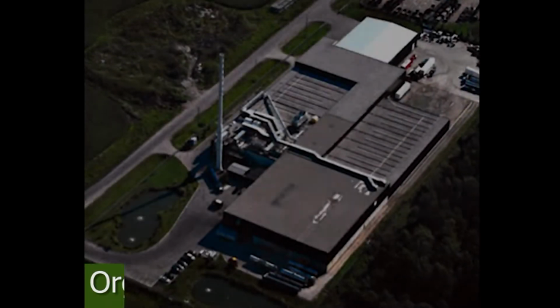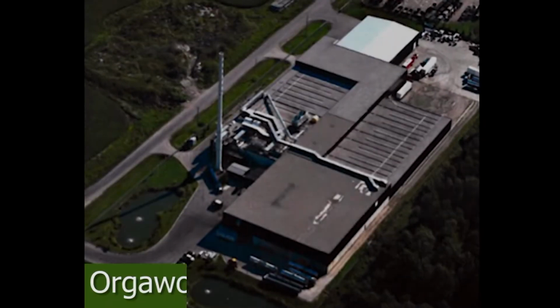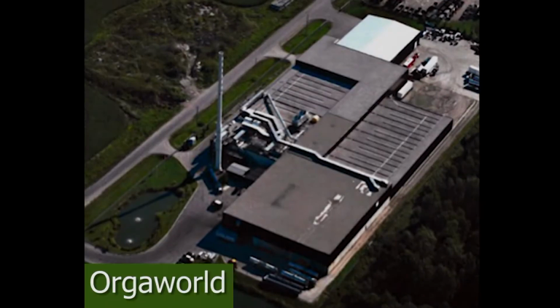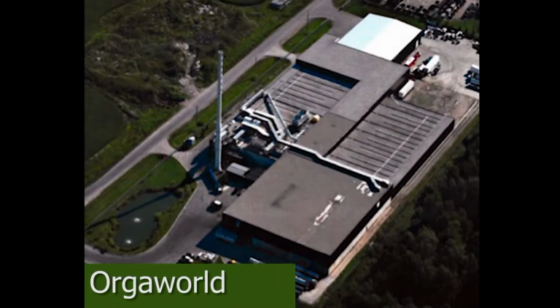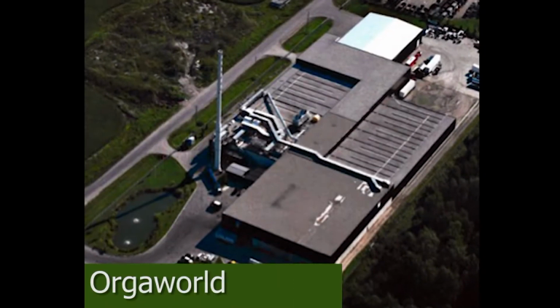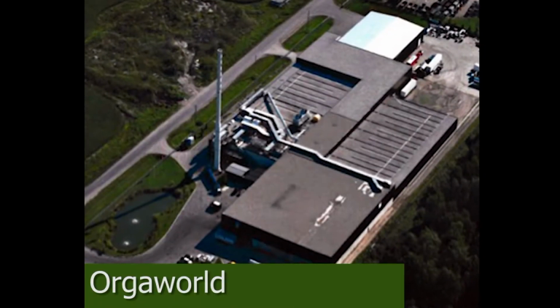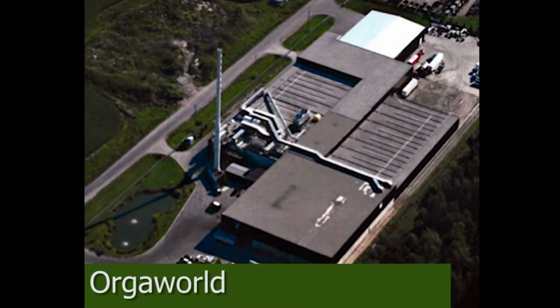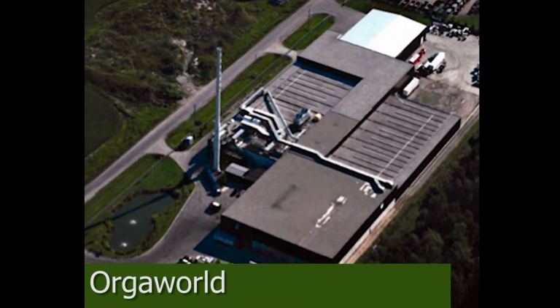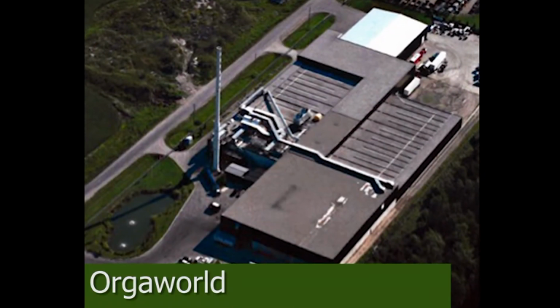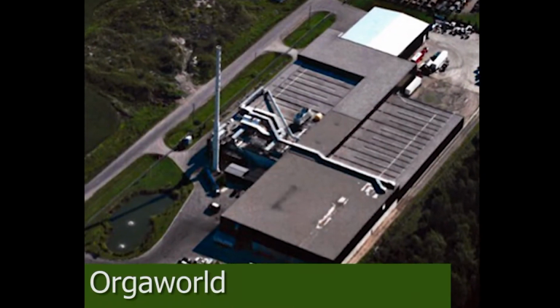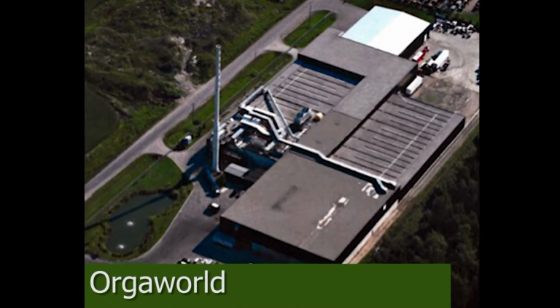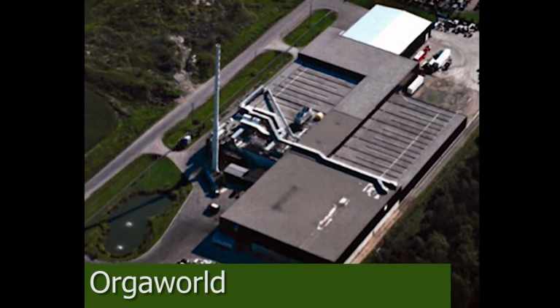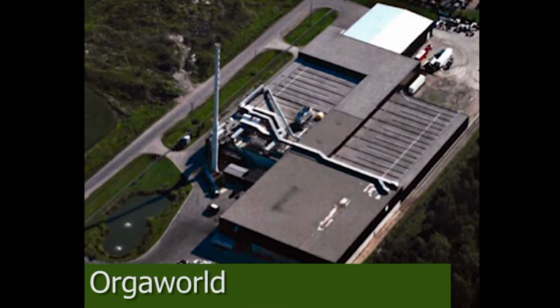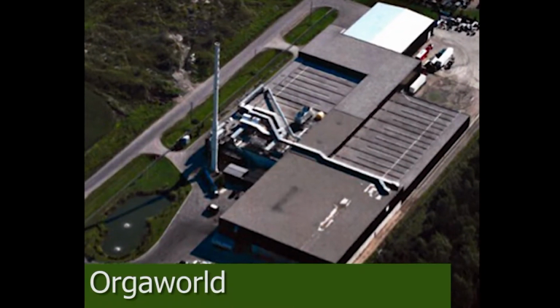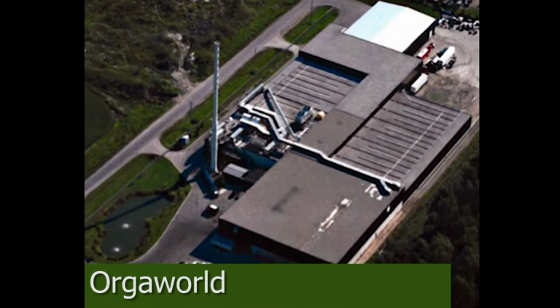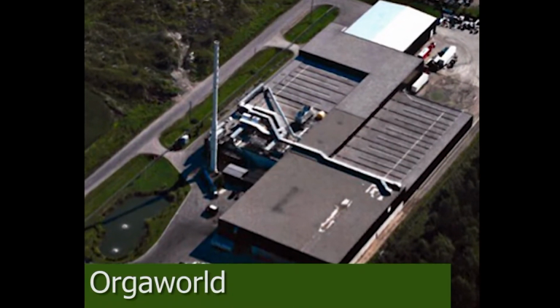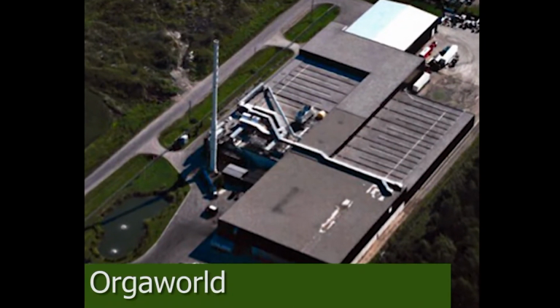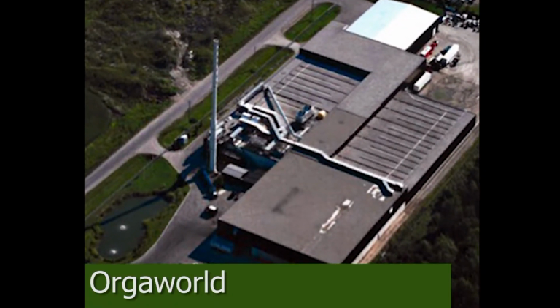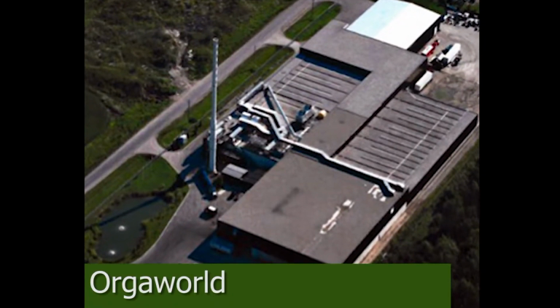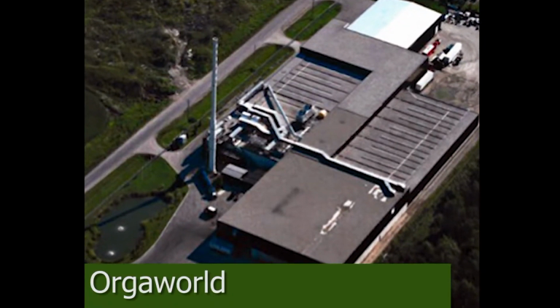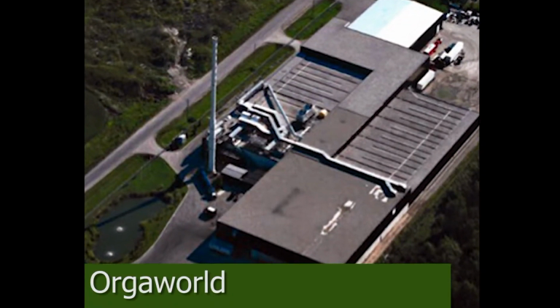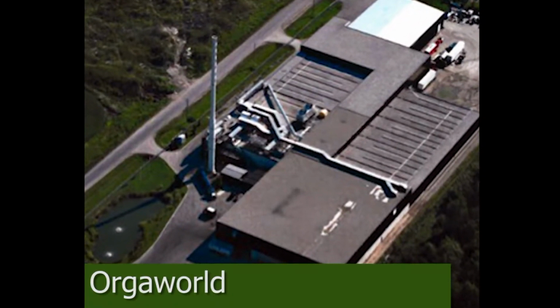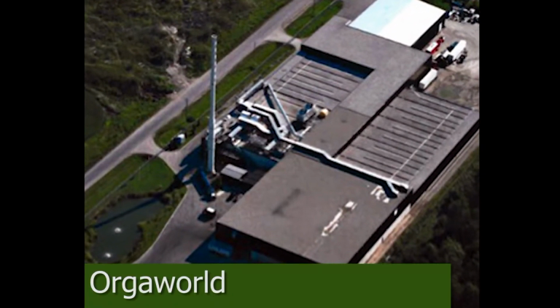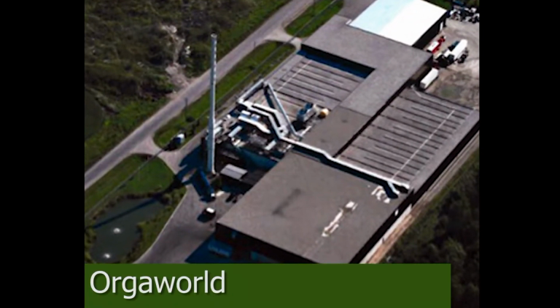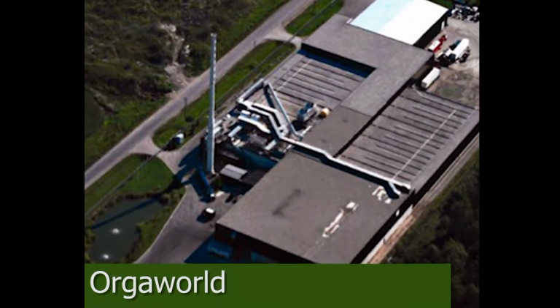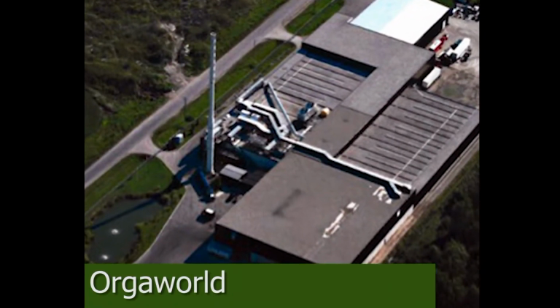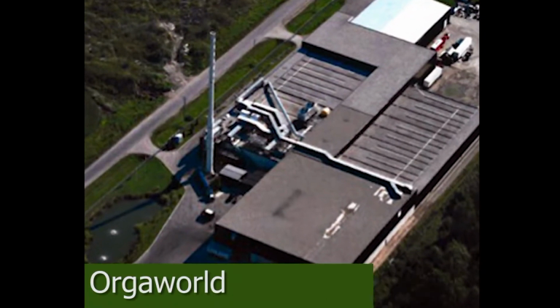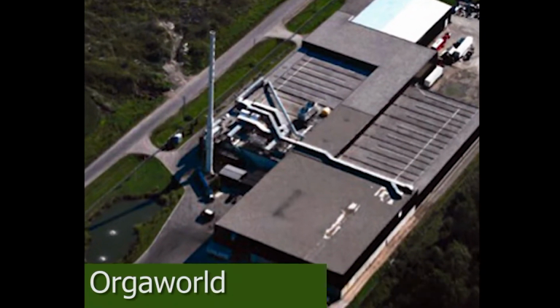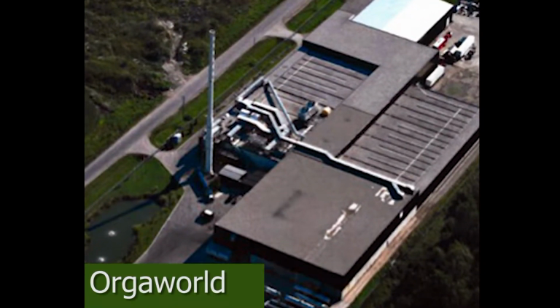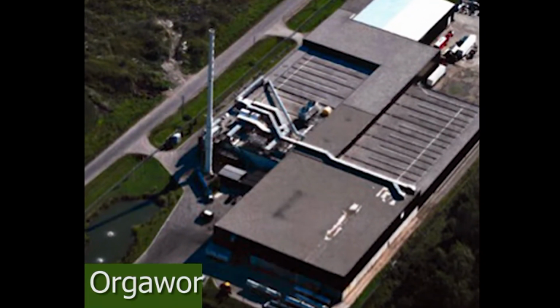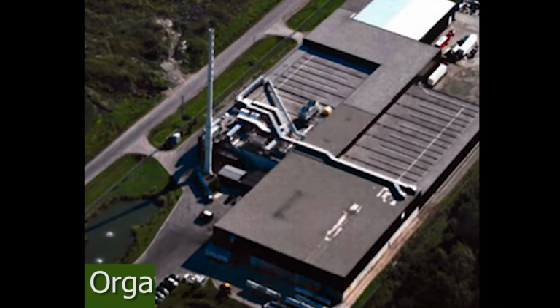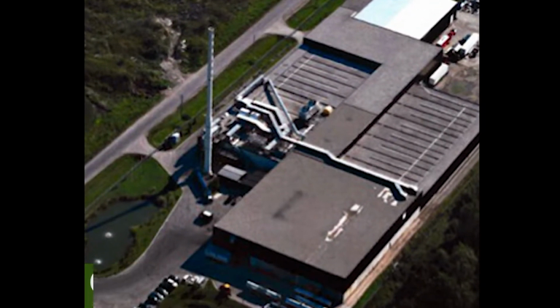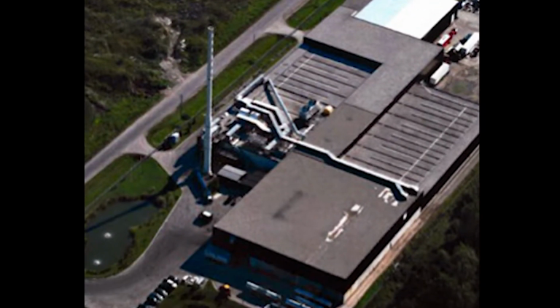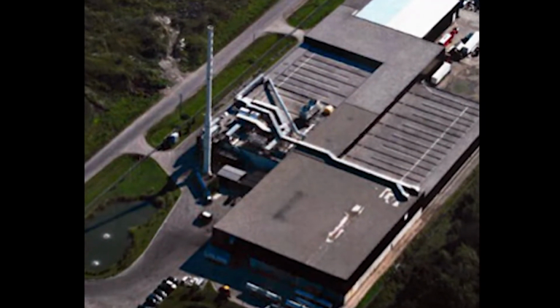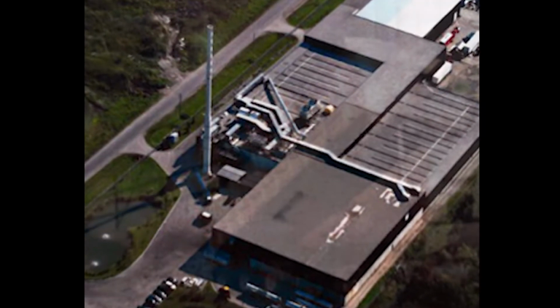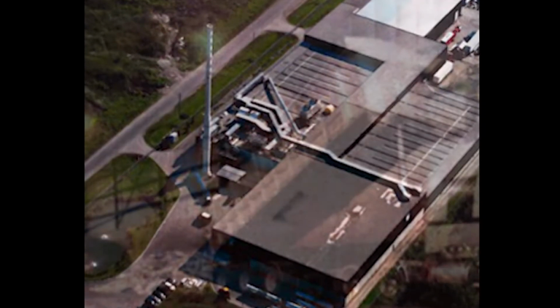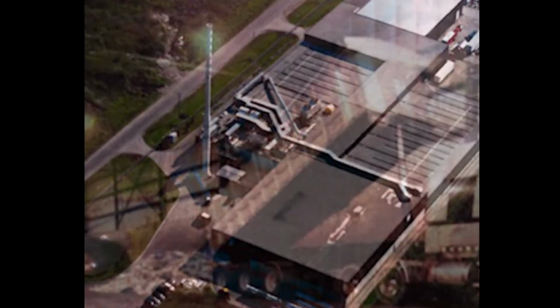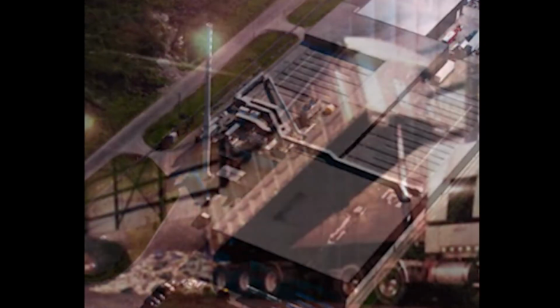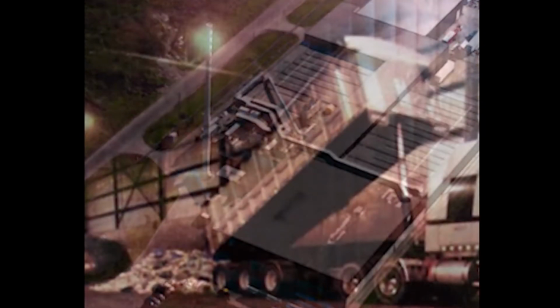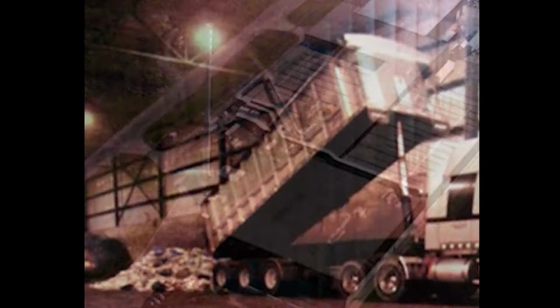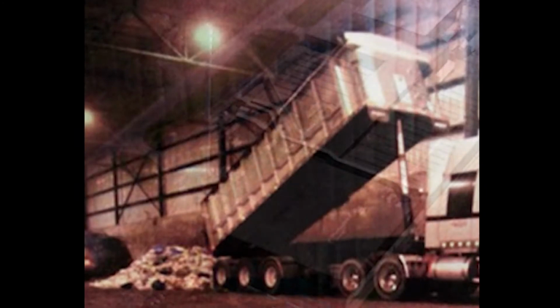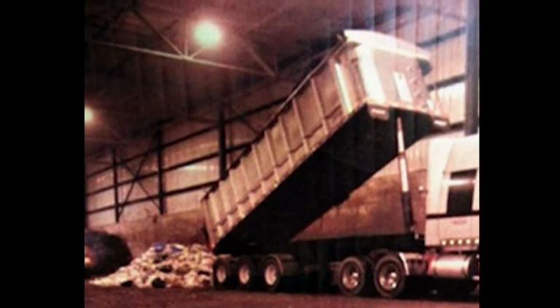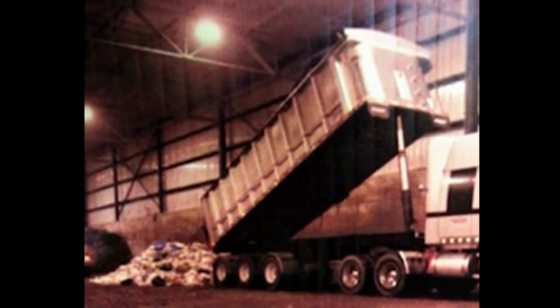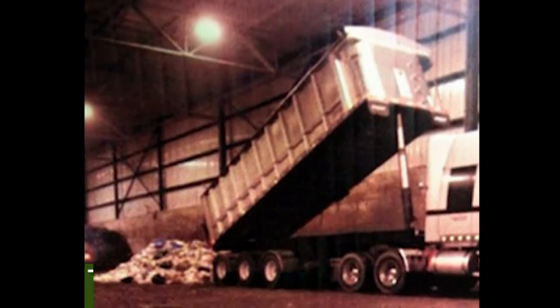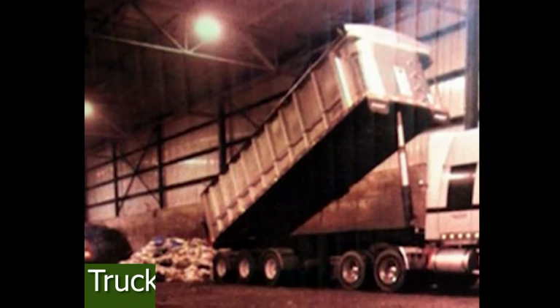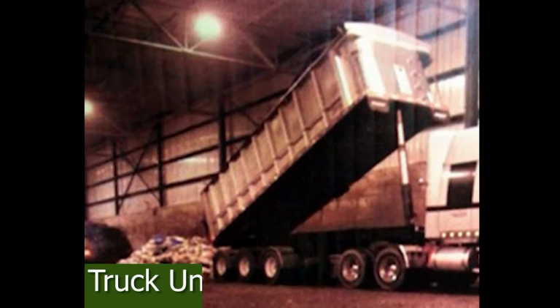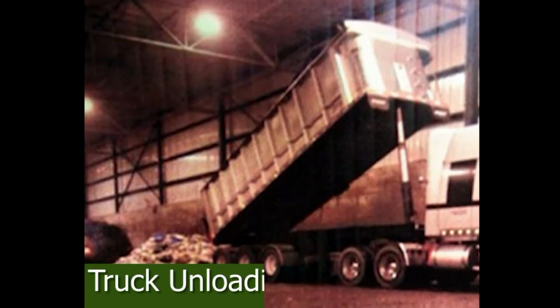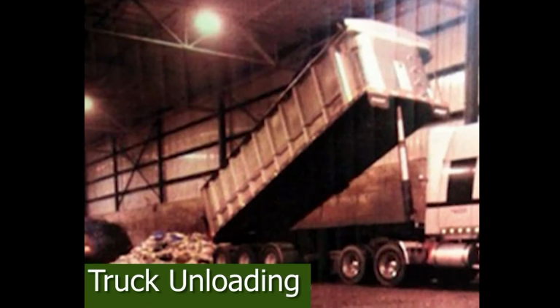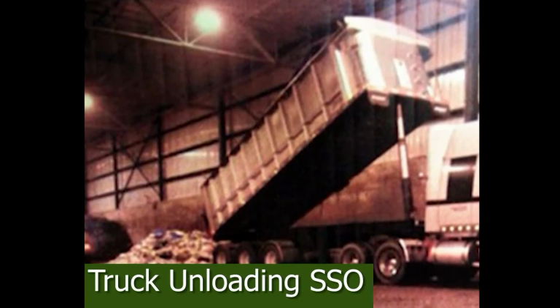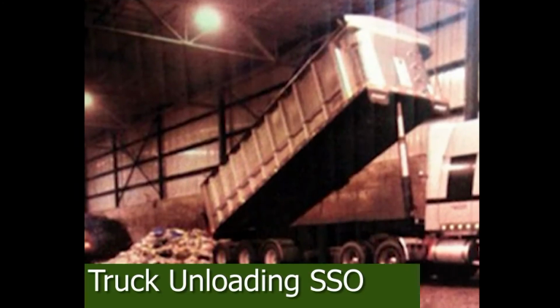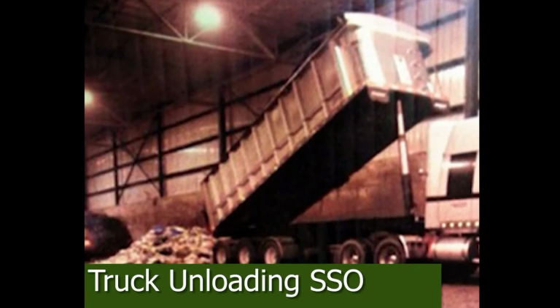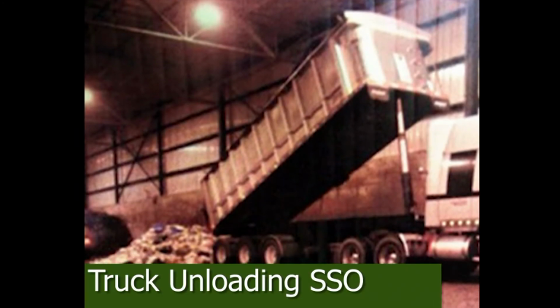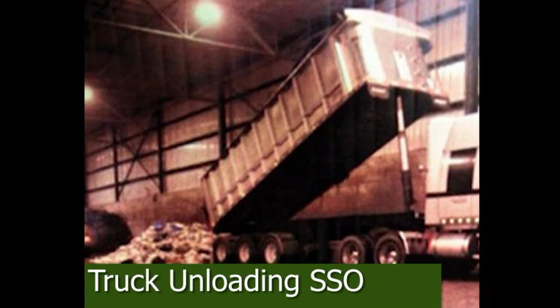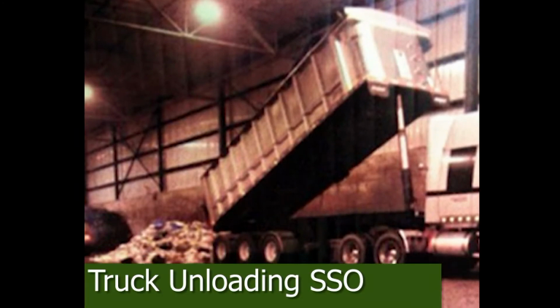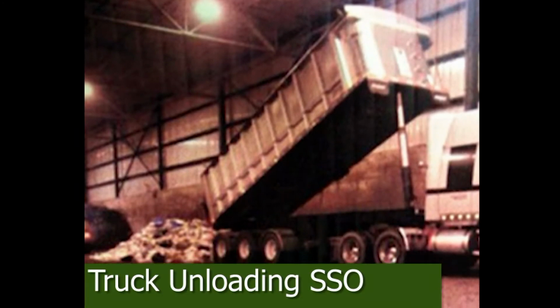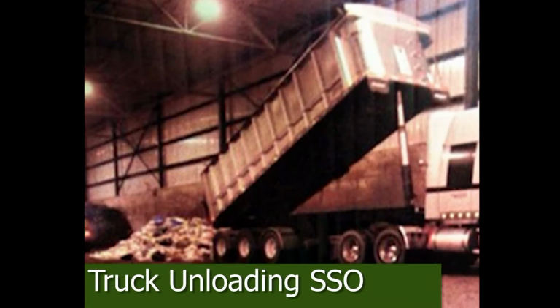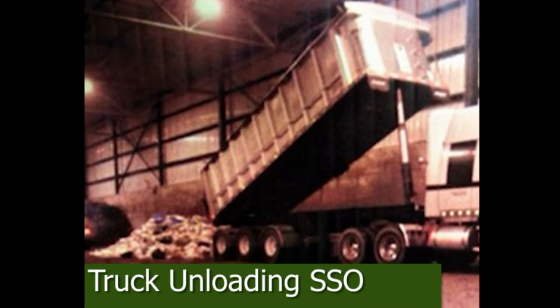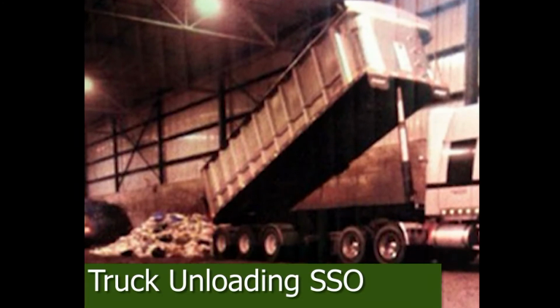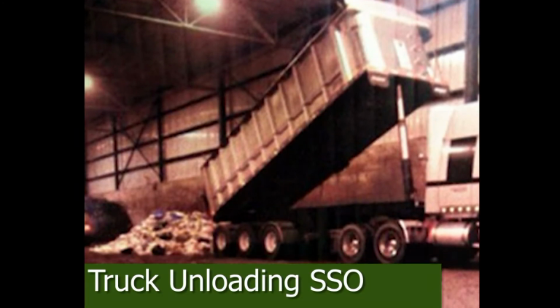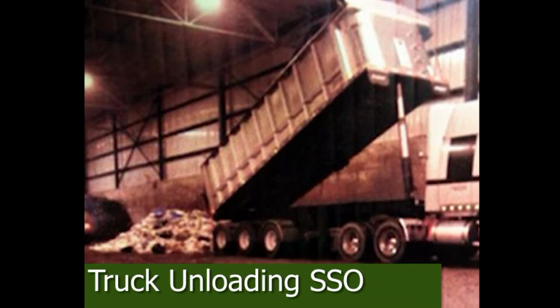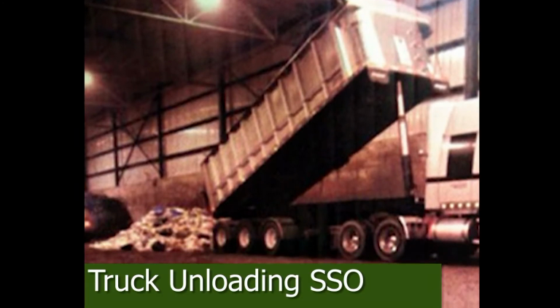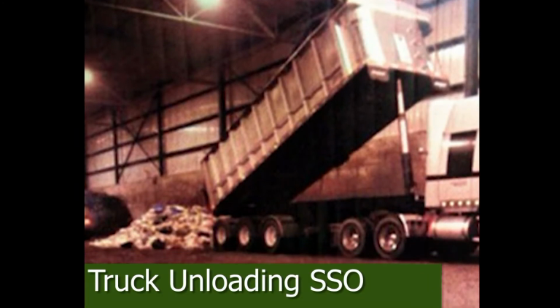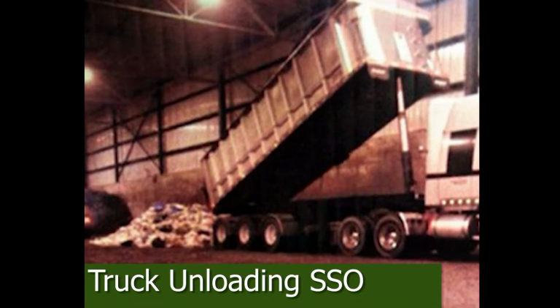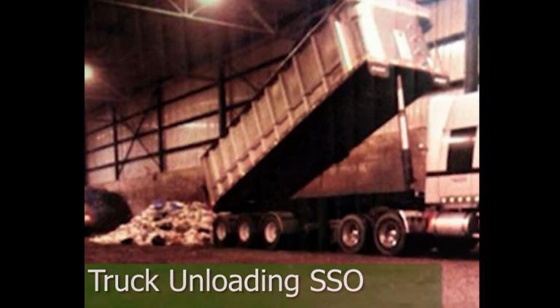Have you ever wondered exactly how Orgaworld's composting facility works? First, we receive the organic material from our customers.